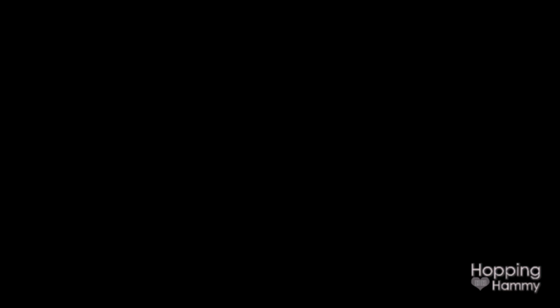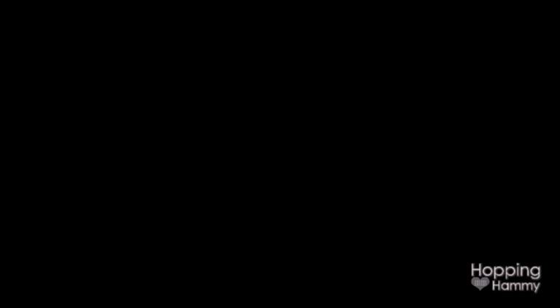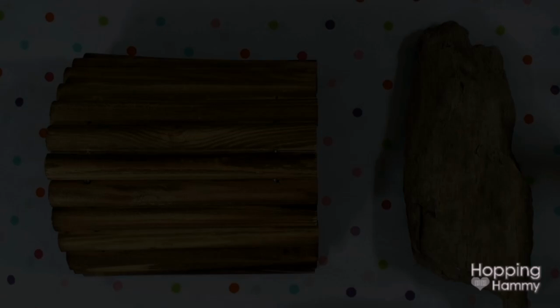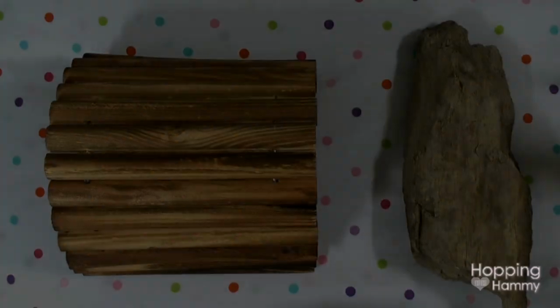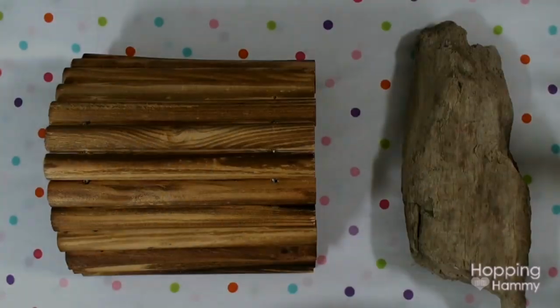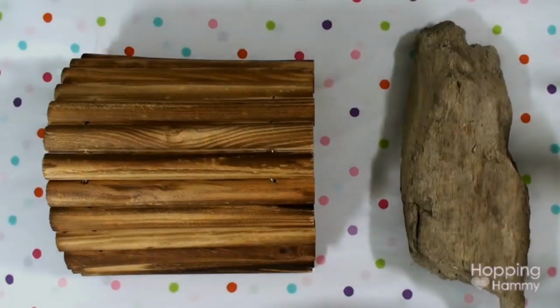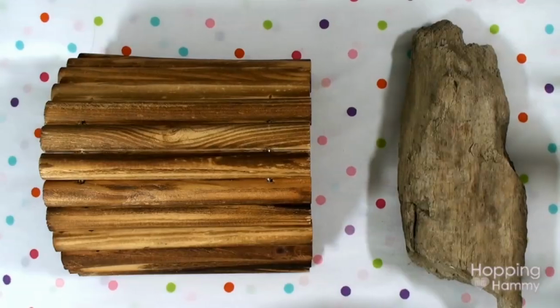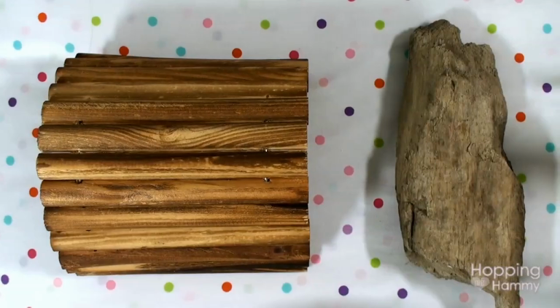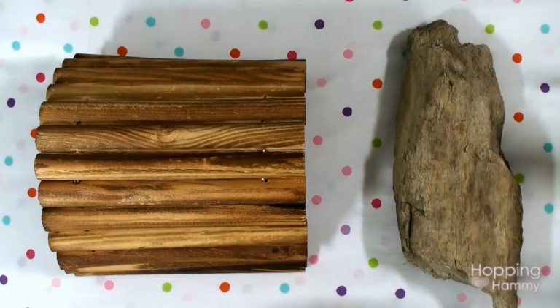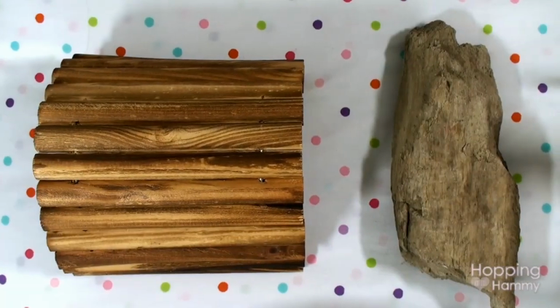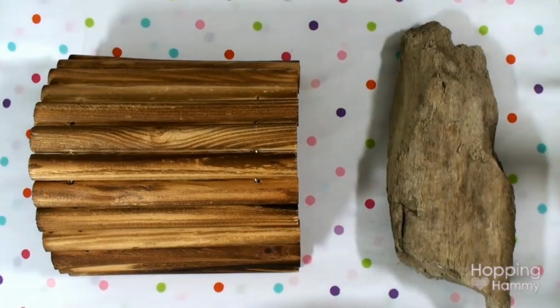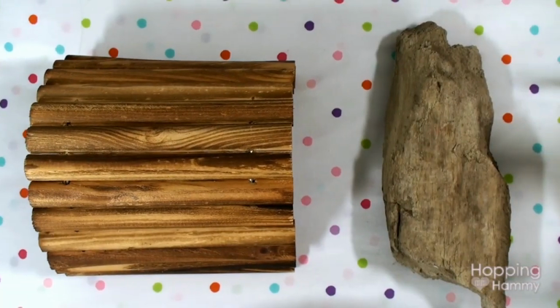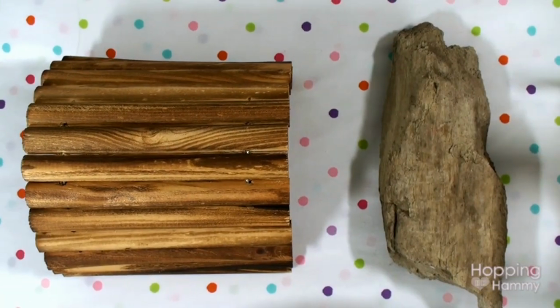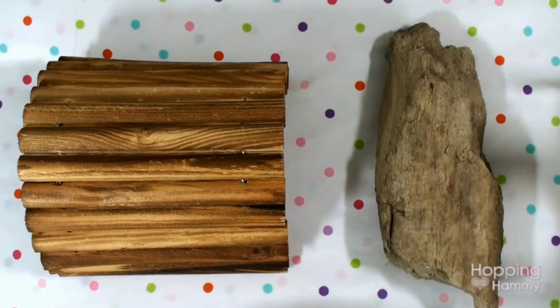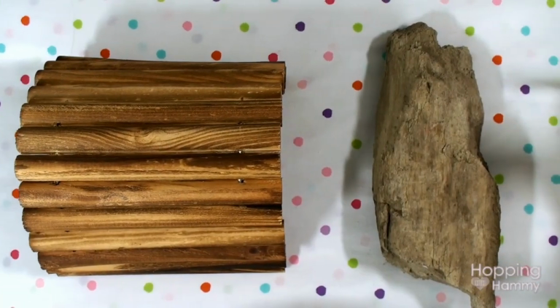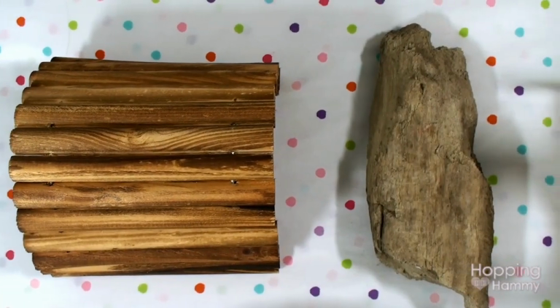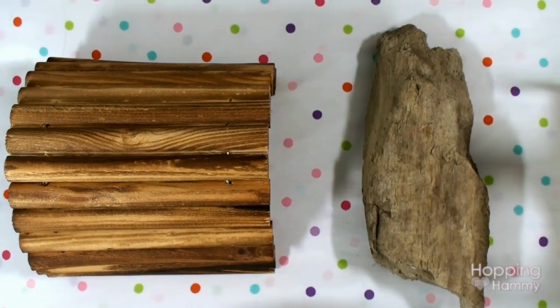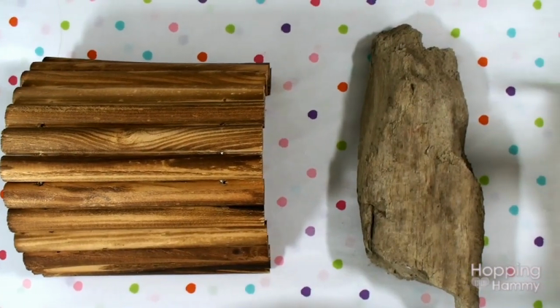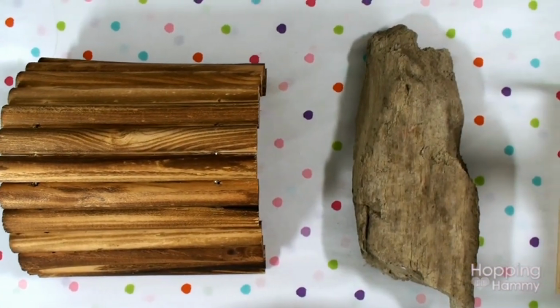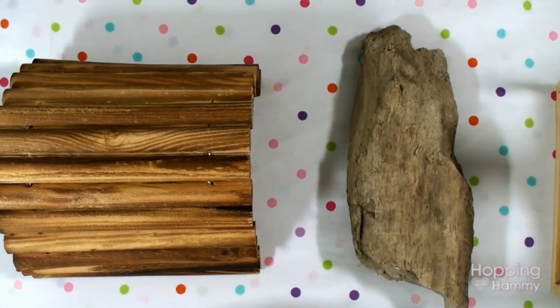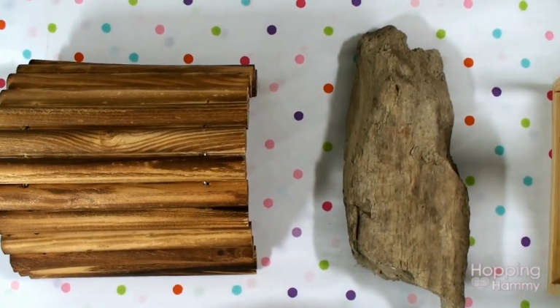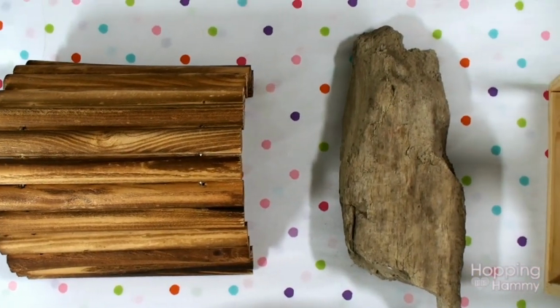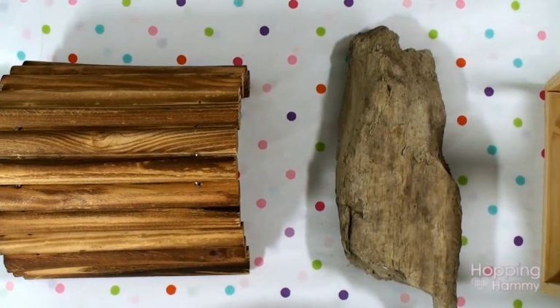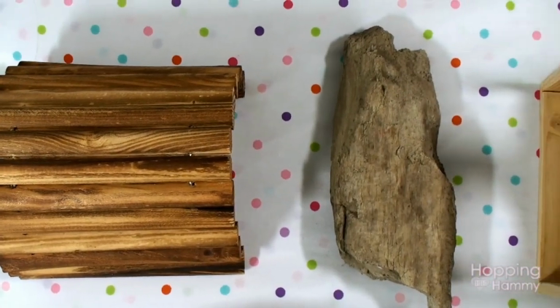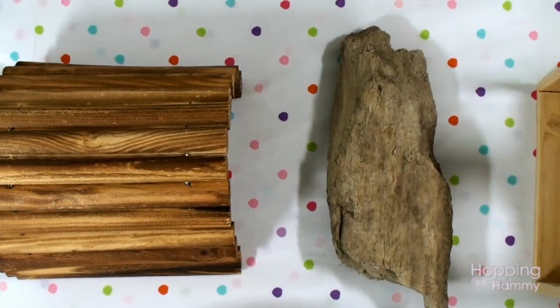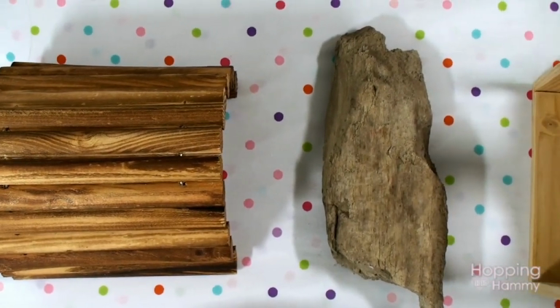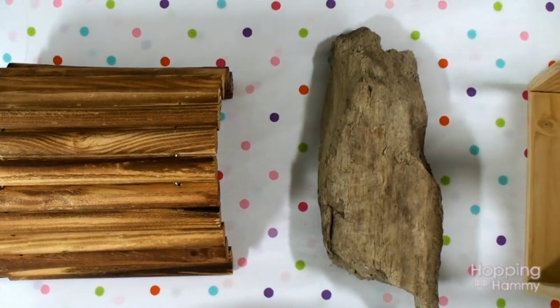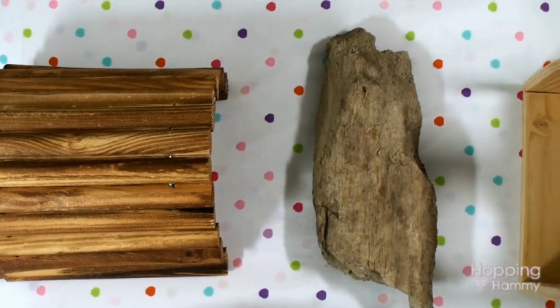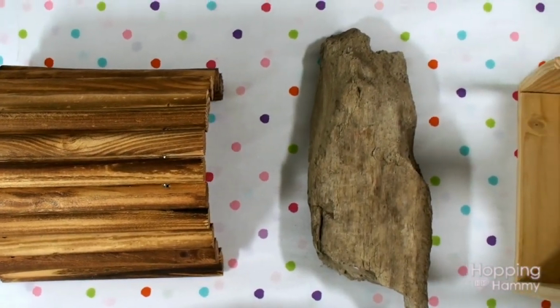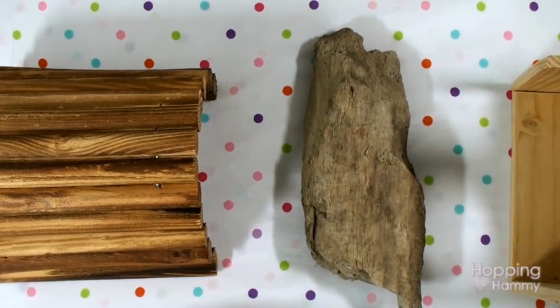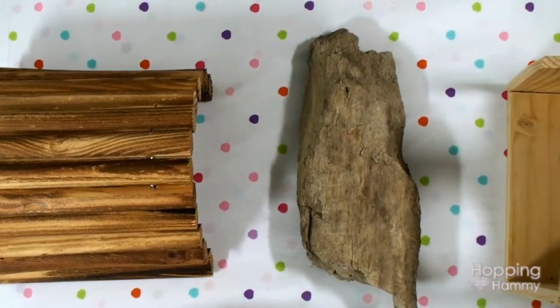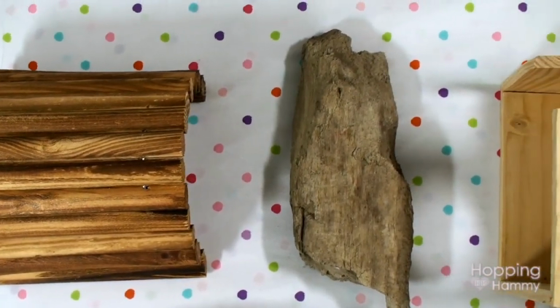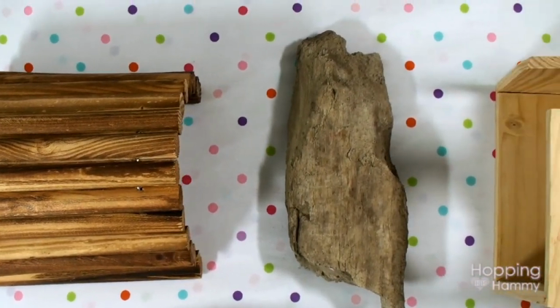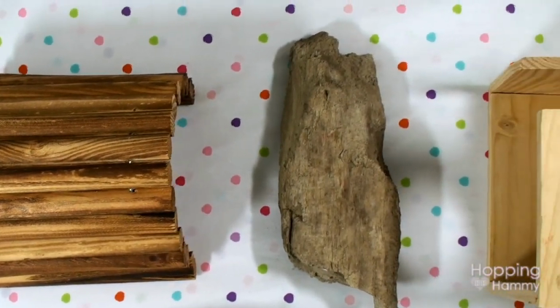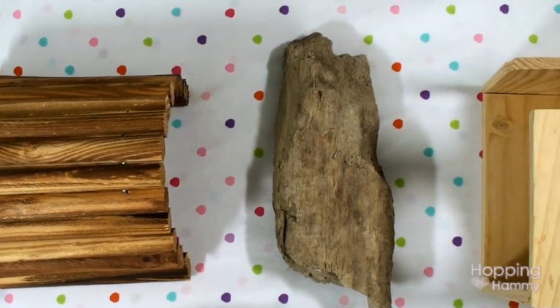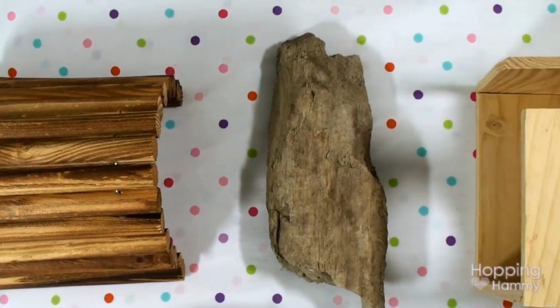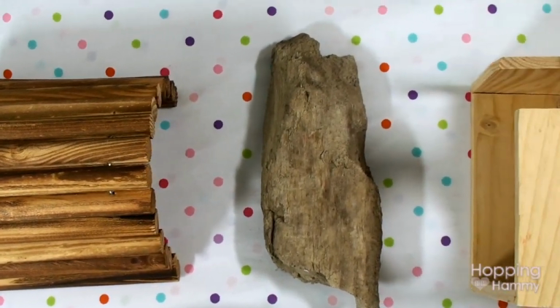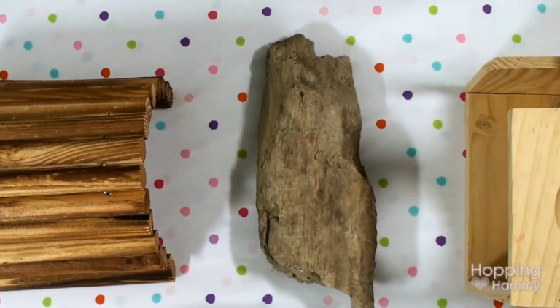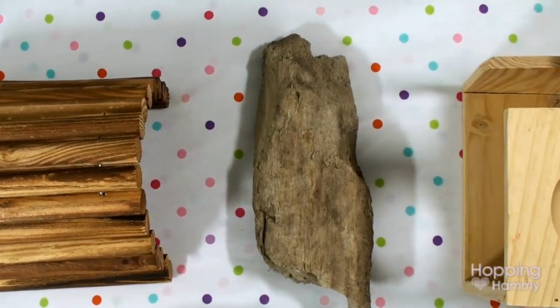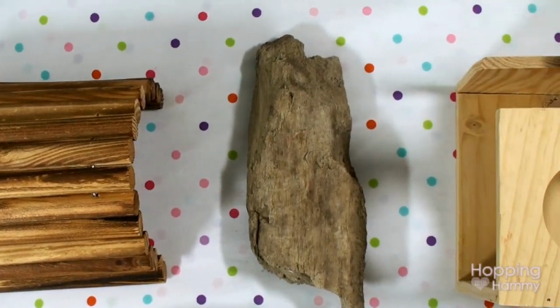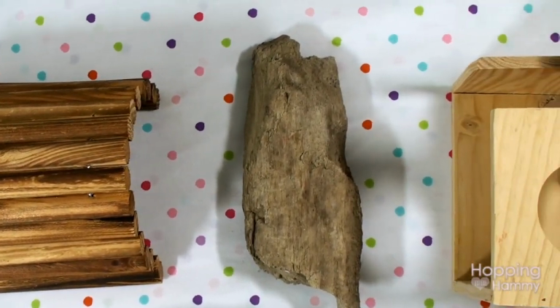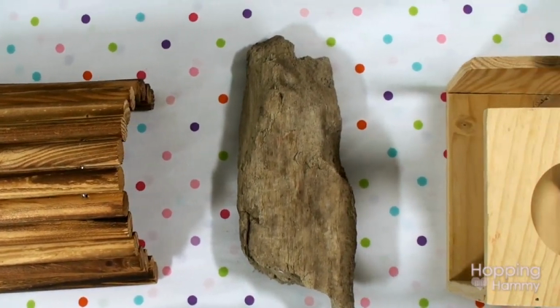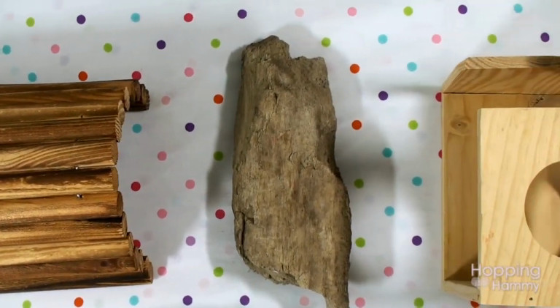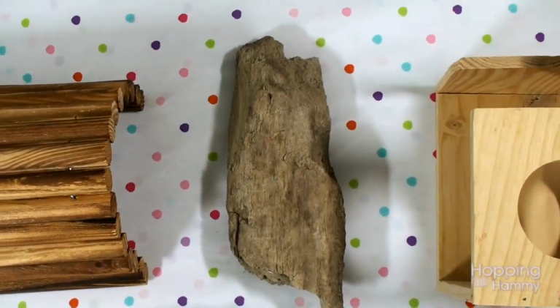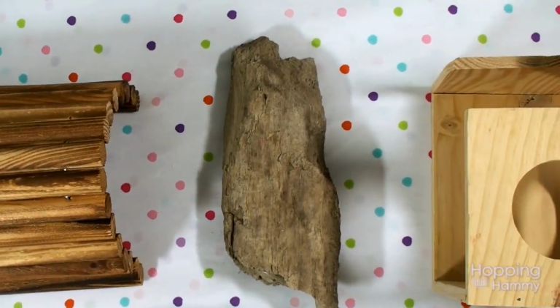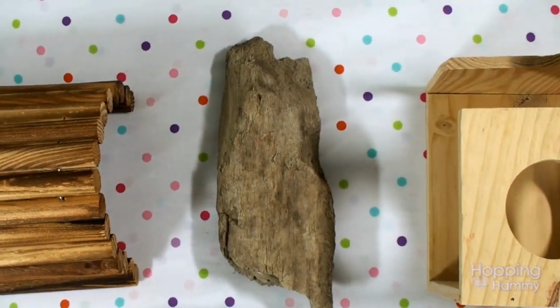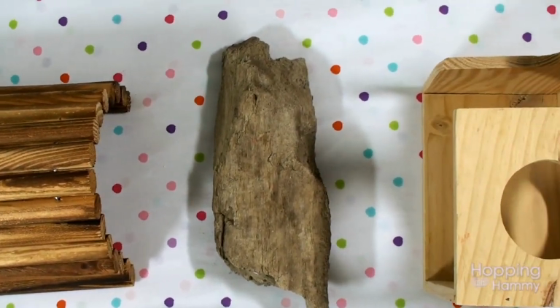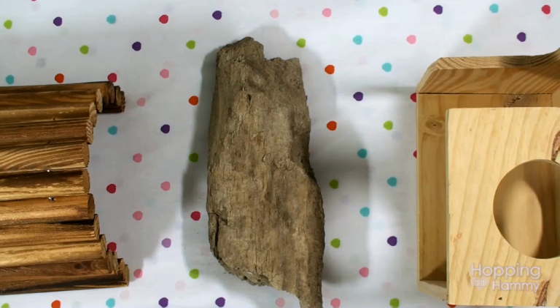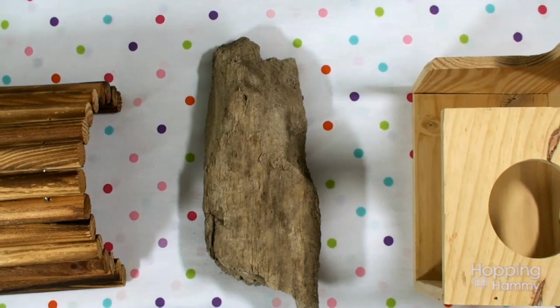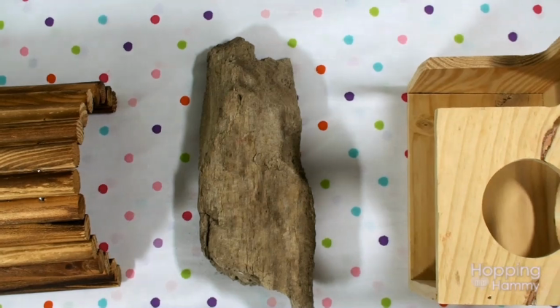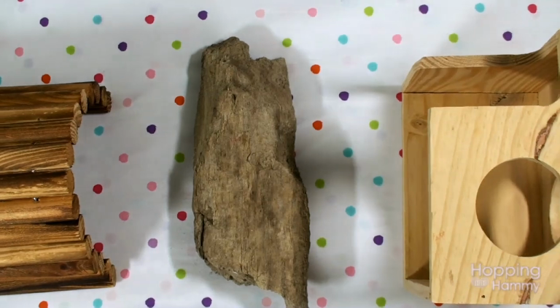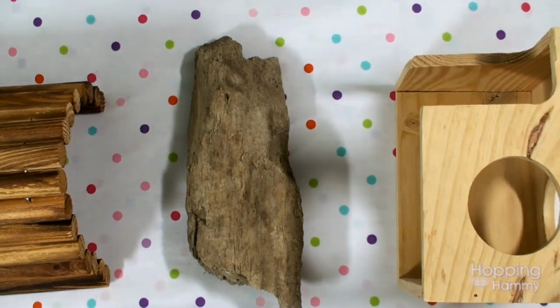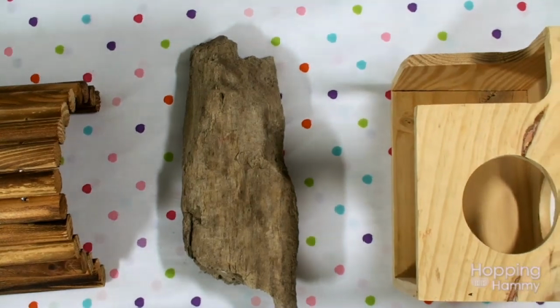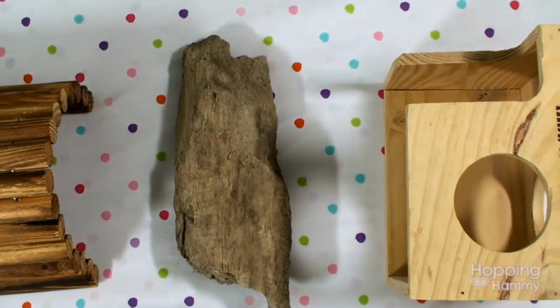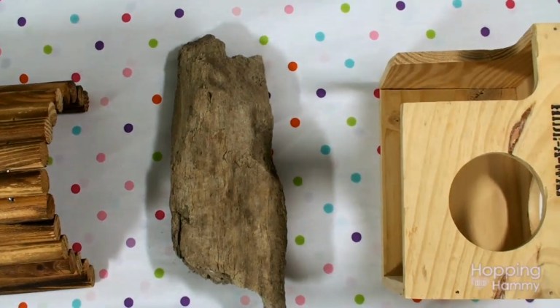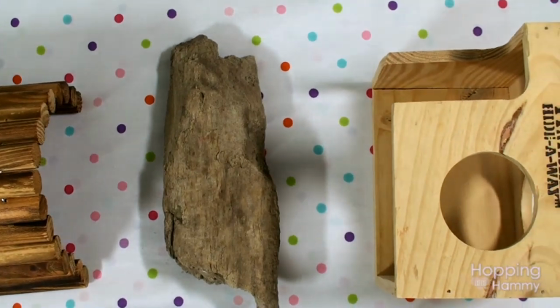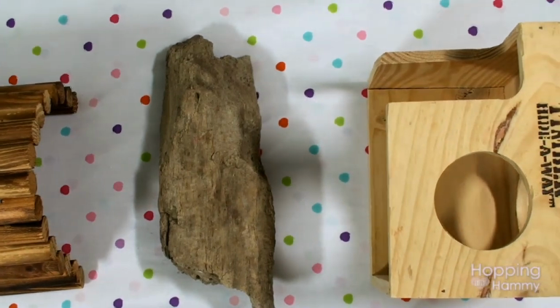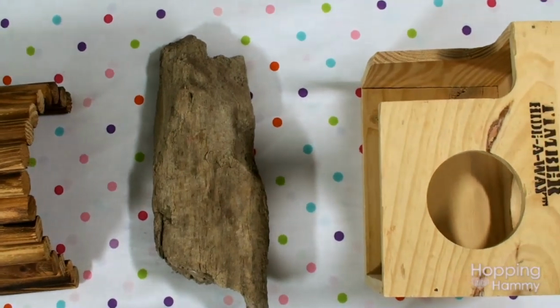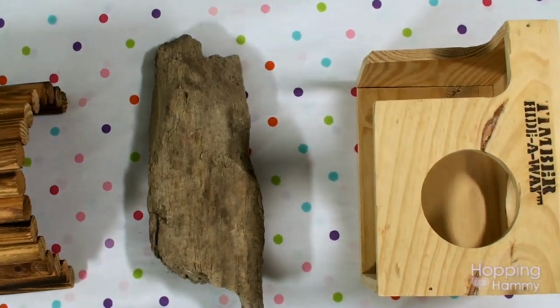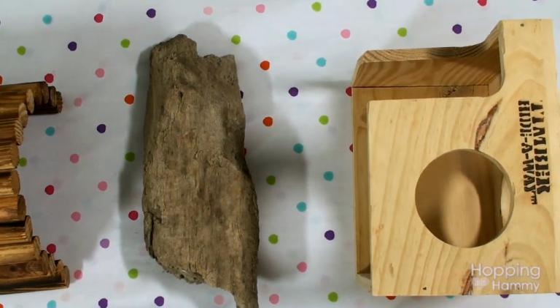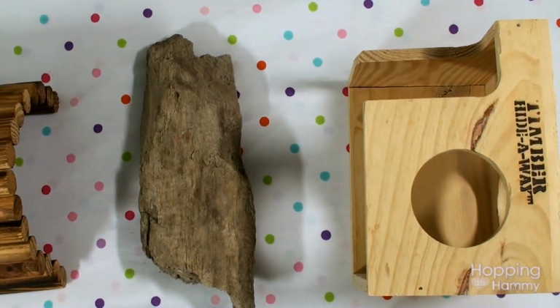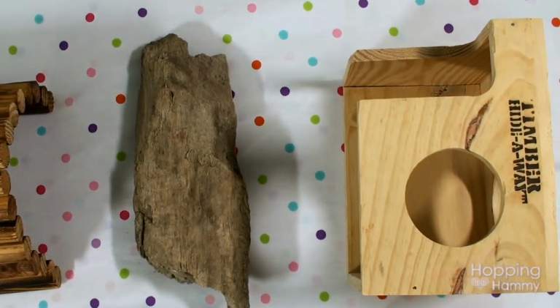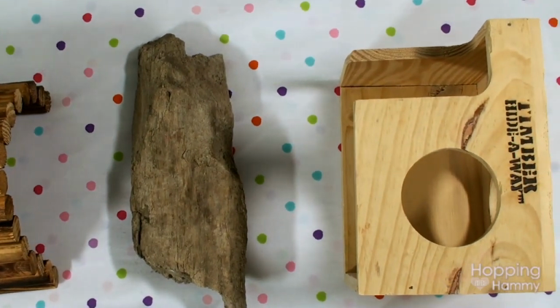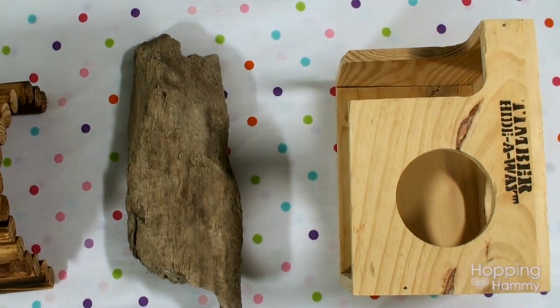Hey guys! It's Hopping Hammy and today's video I will show you one way that you can sanitize wood for your hamster.